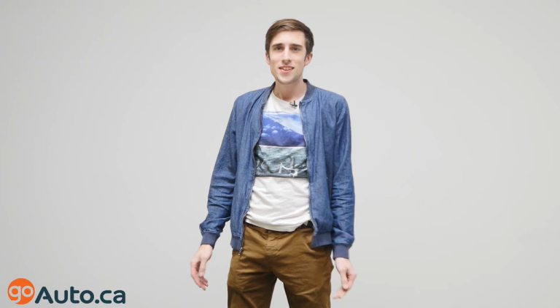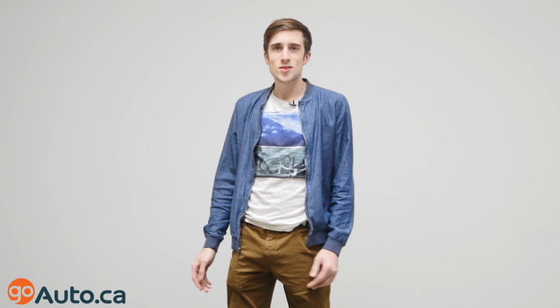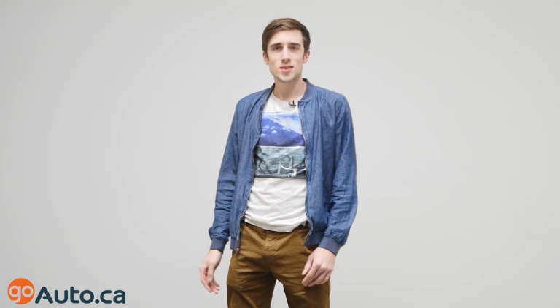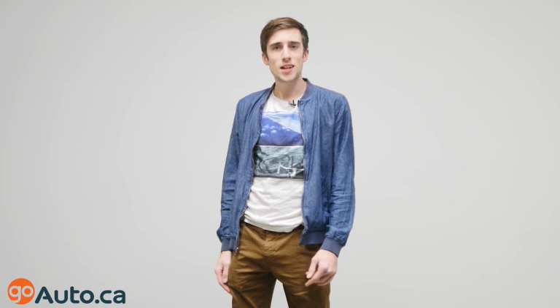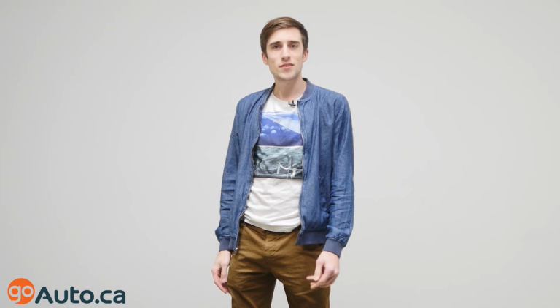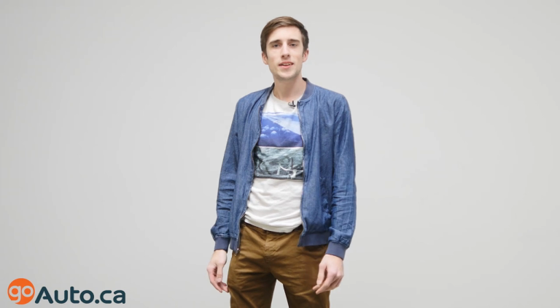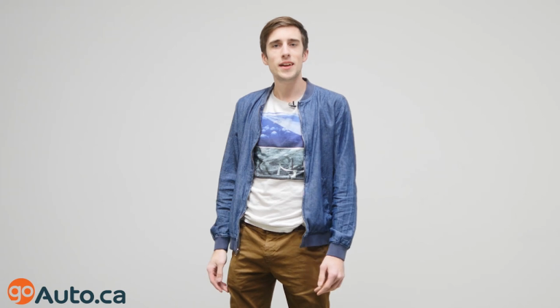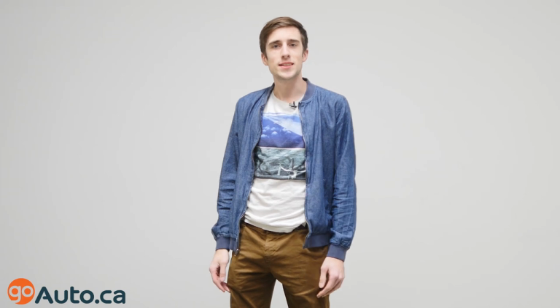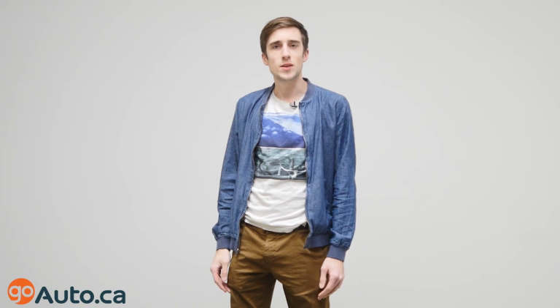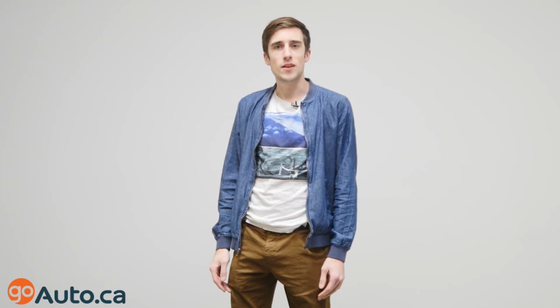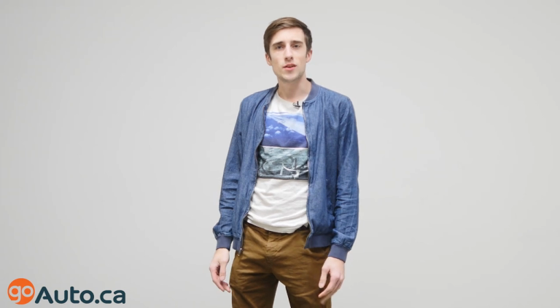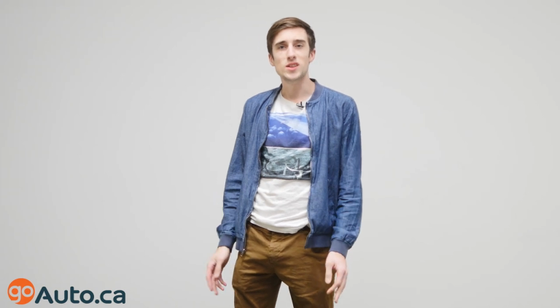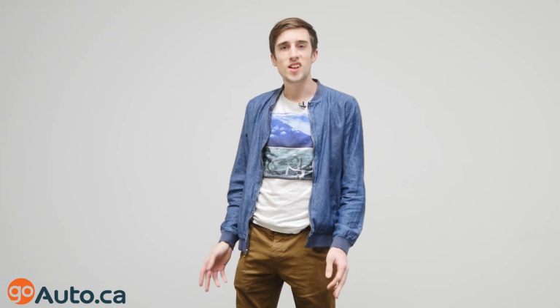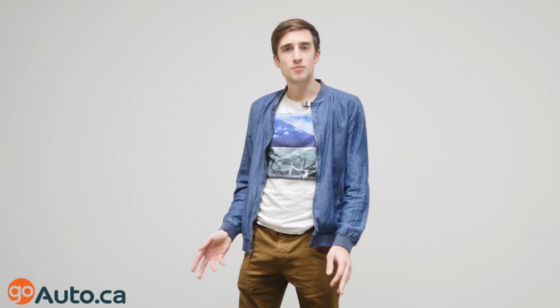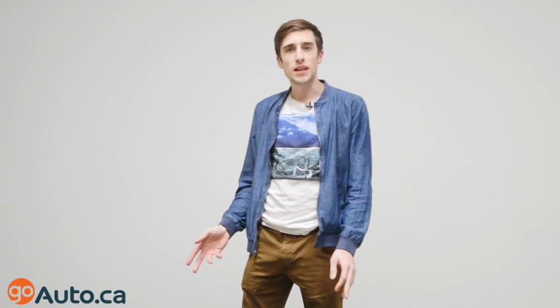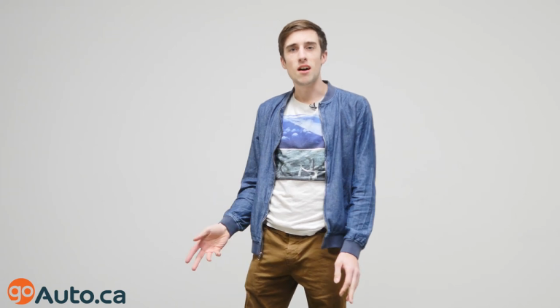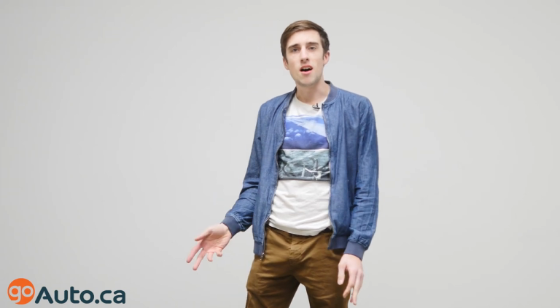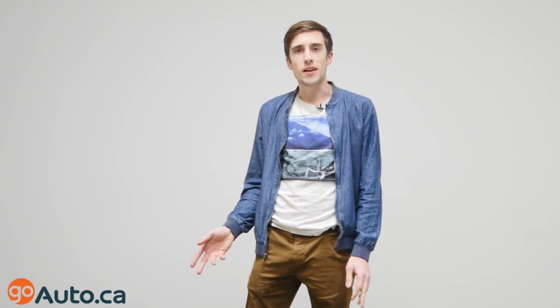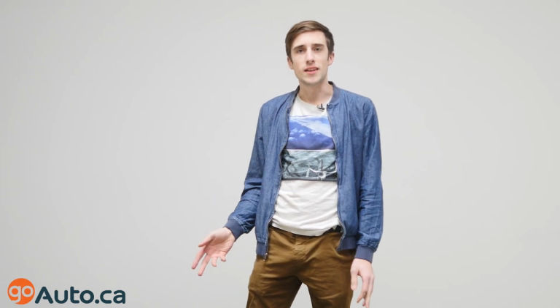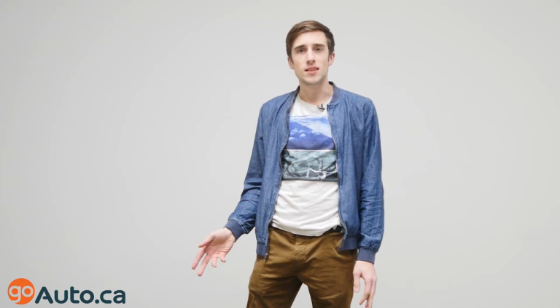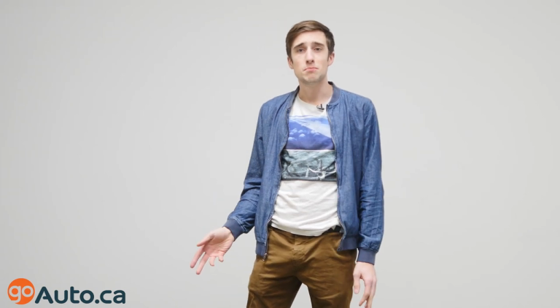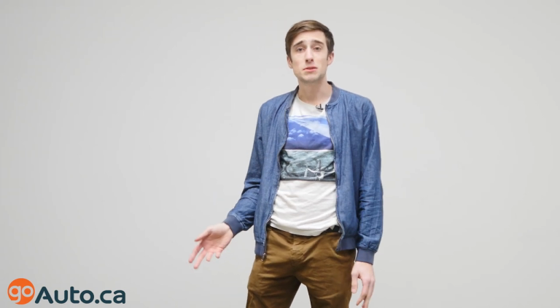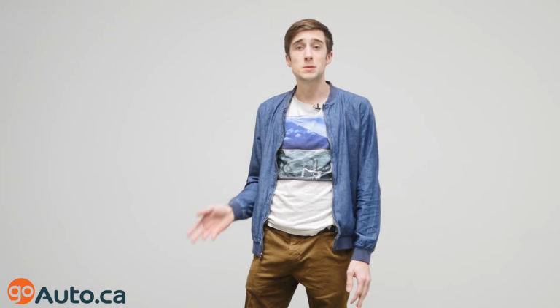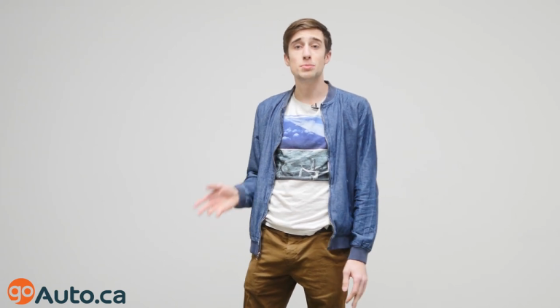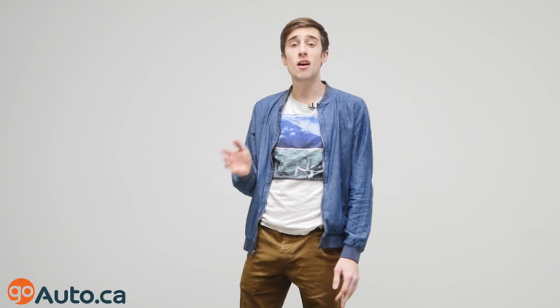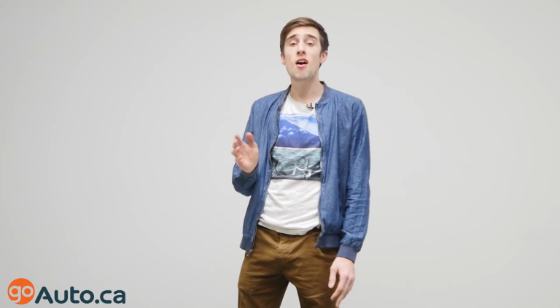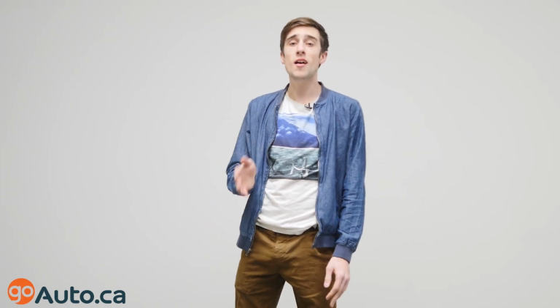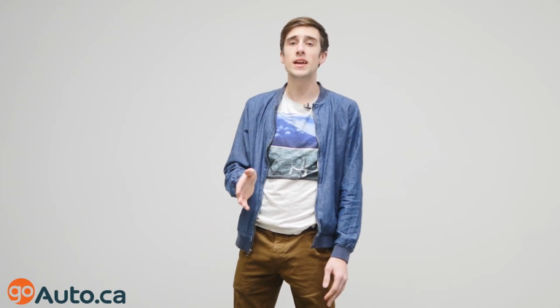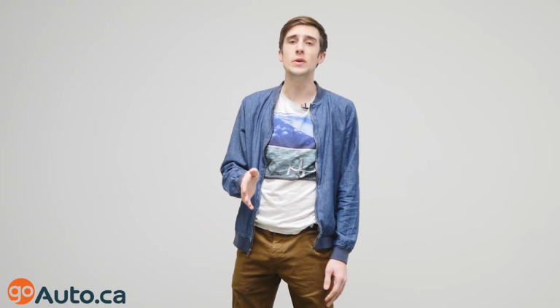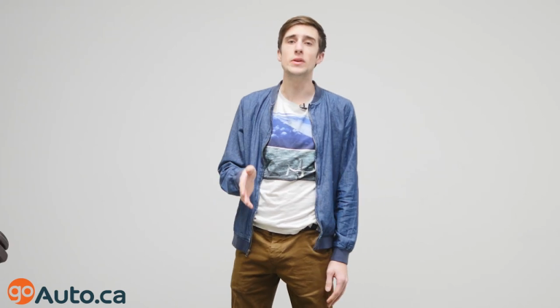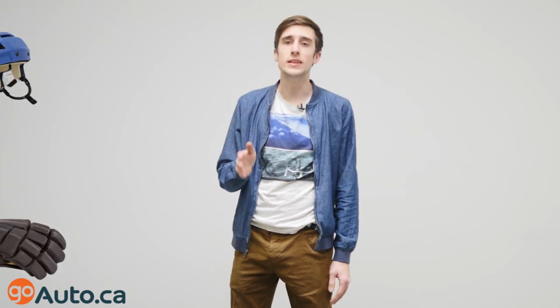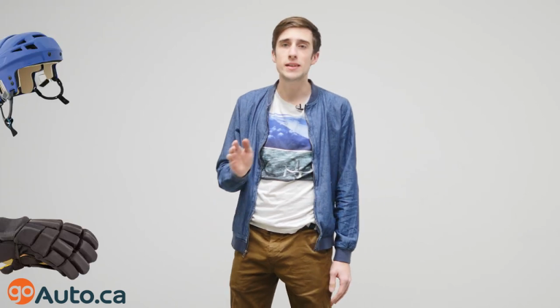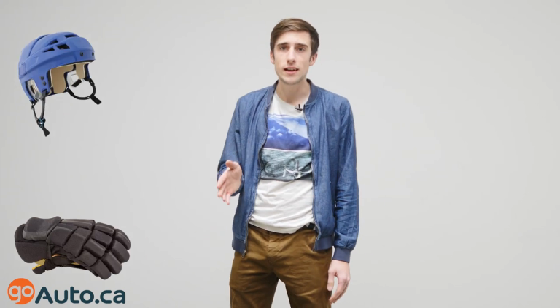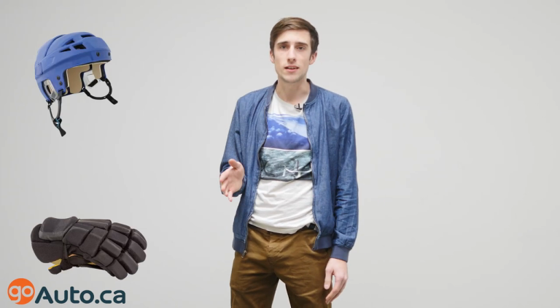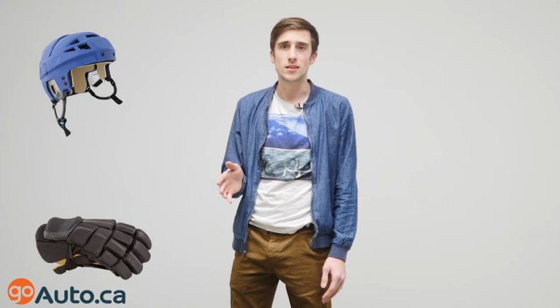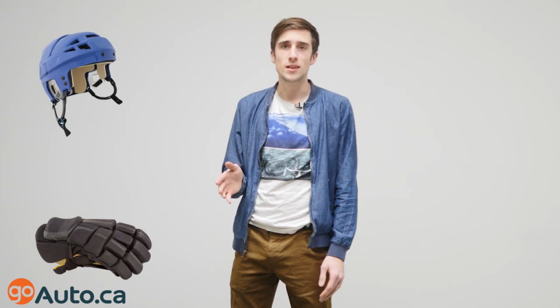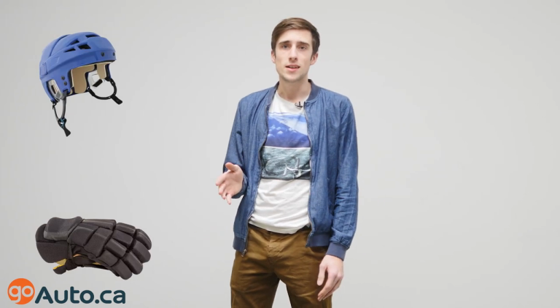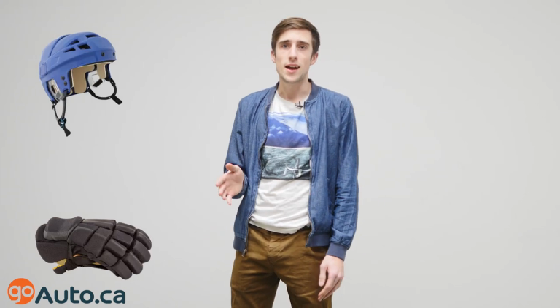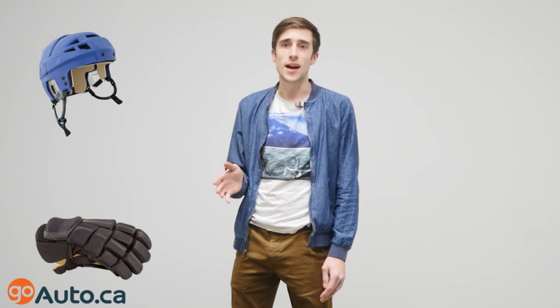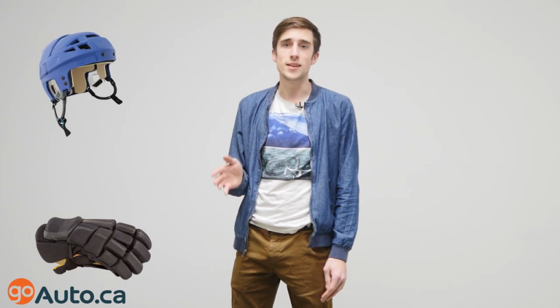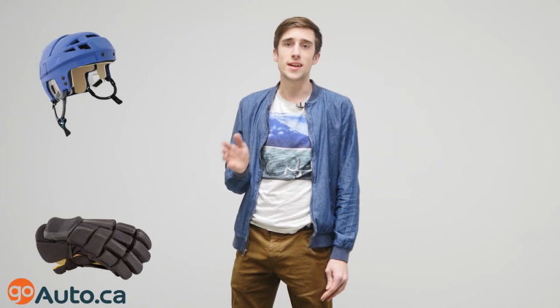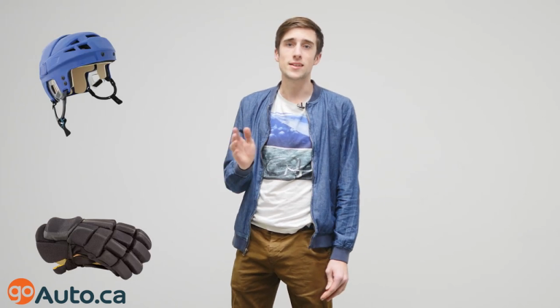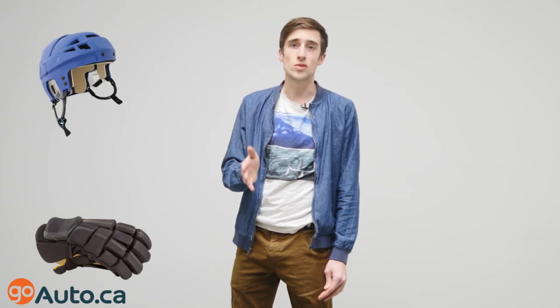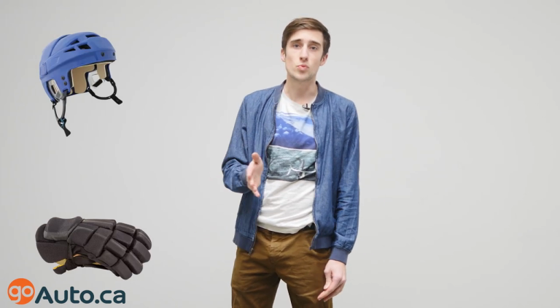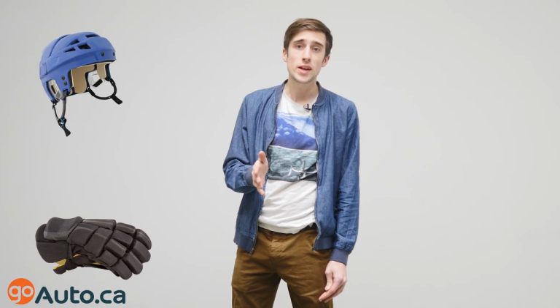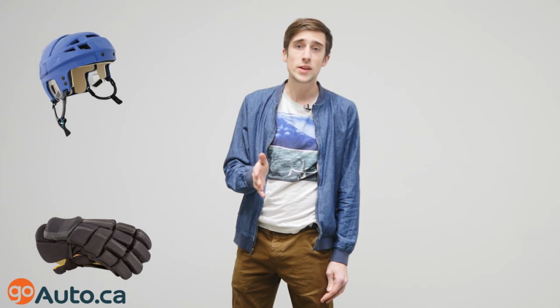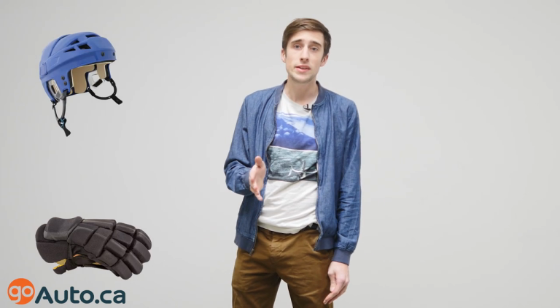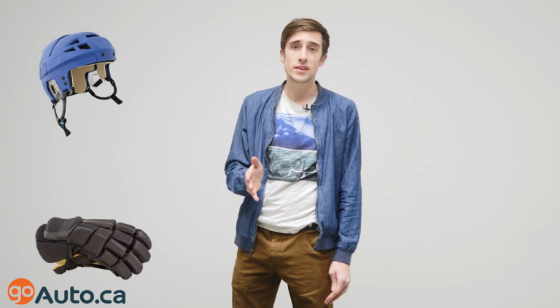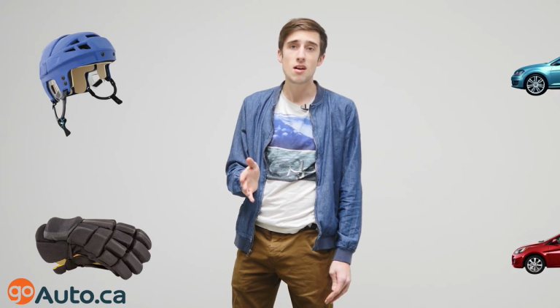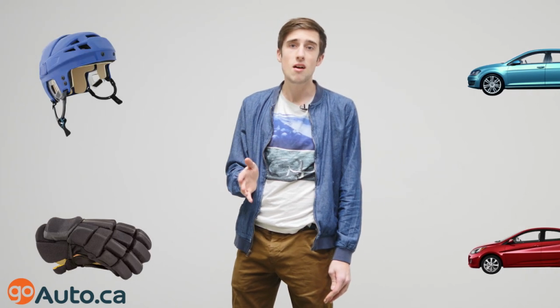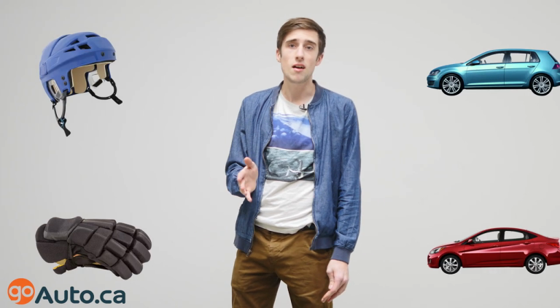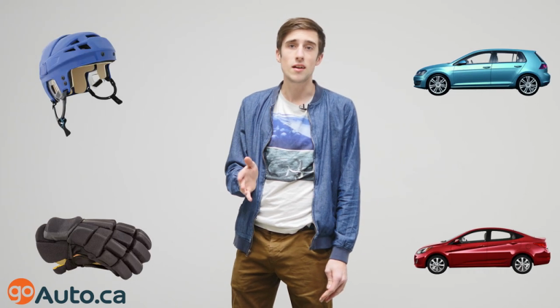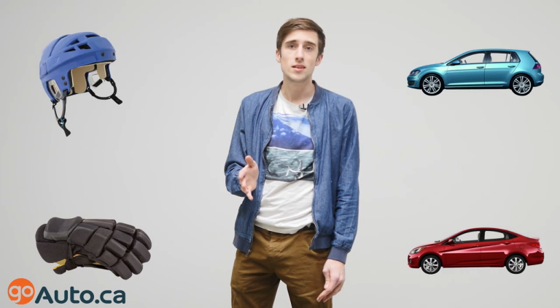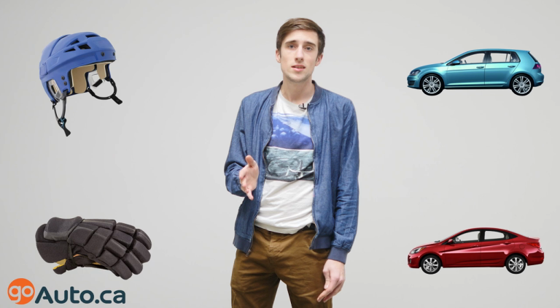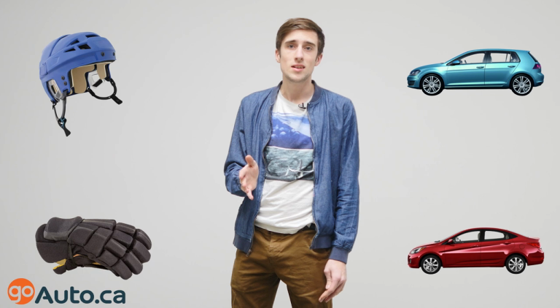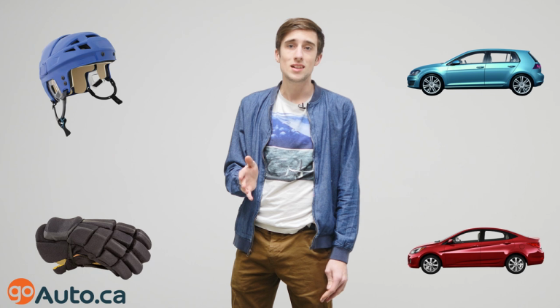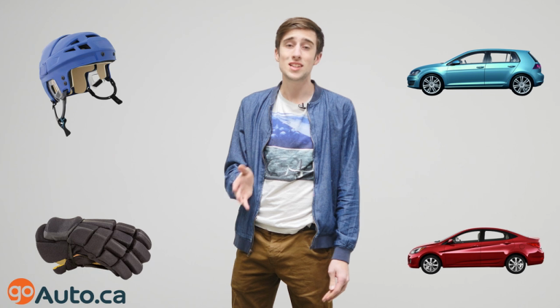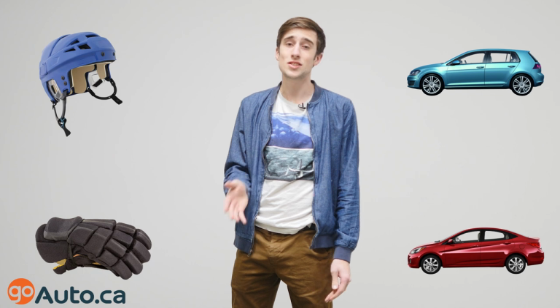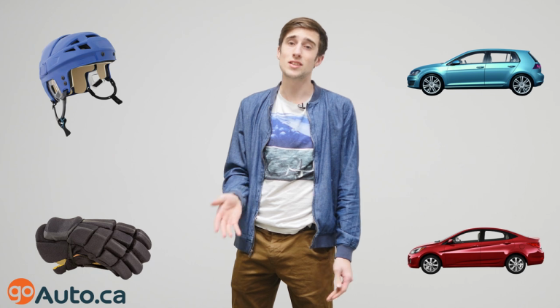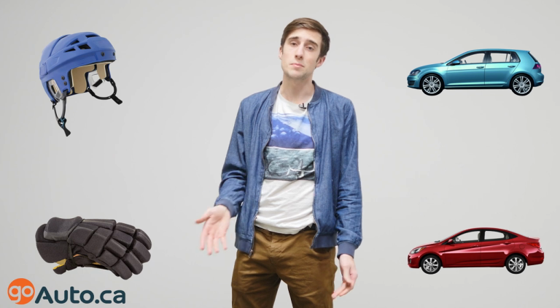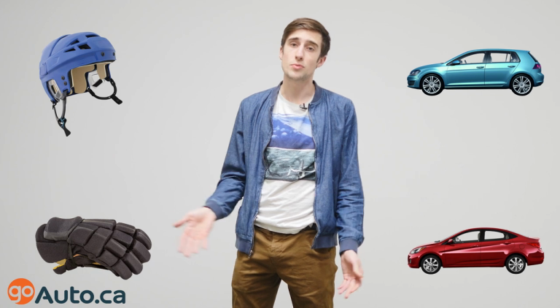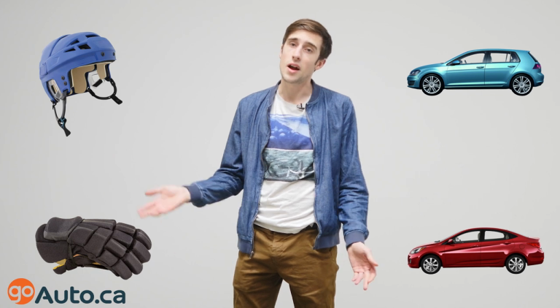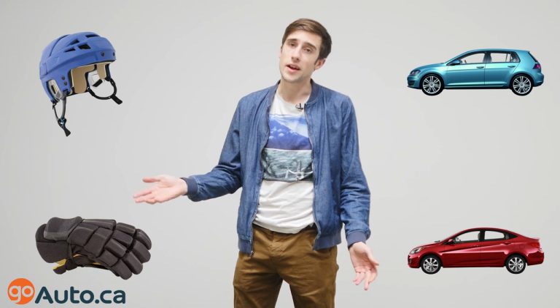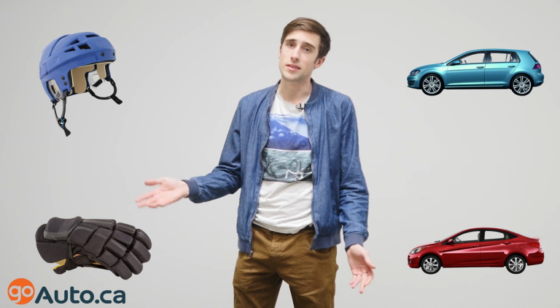There's a lot of Canadians out there who love playing hockey, but to play hockey you need gear, and to get to the rink you need a car — unless you're like Brian.